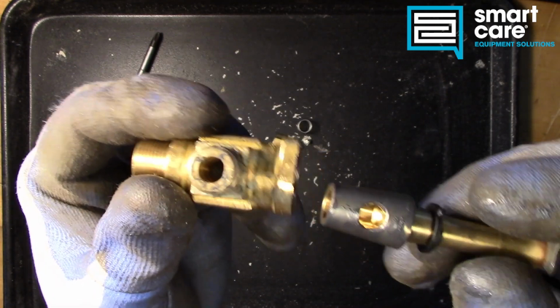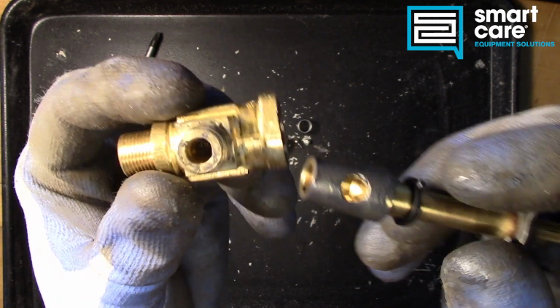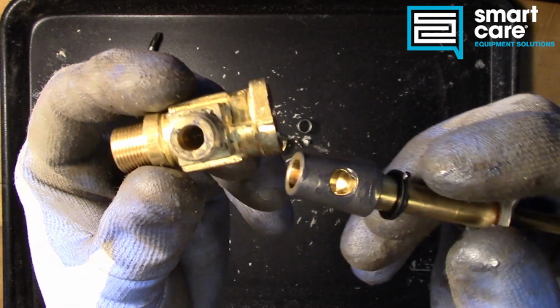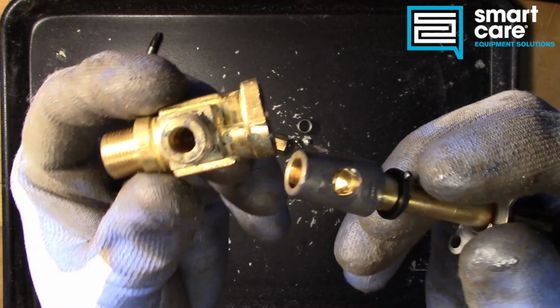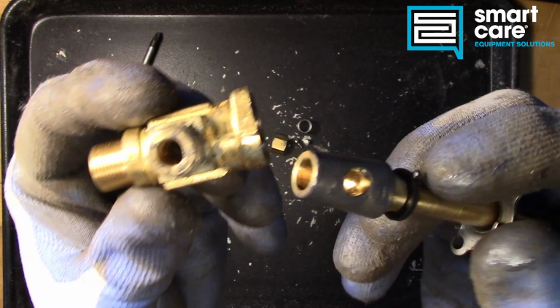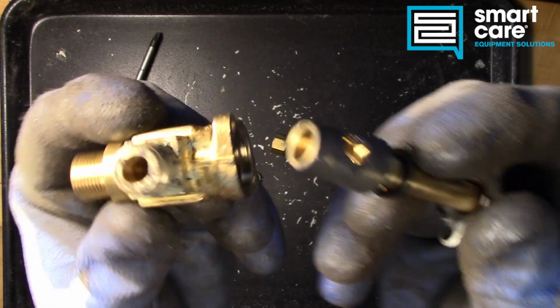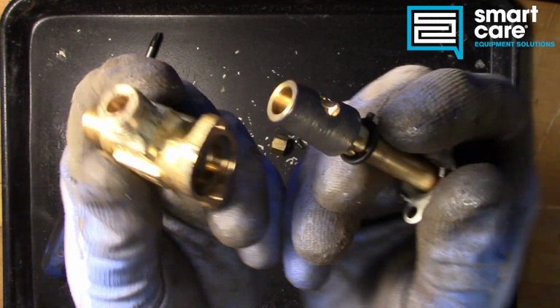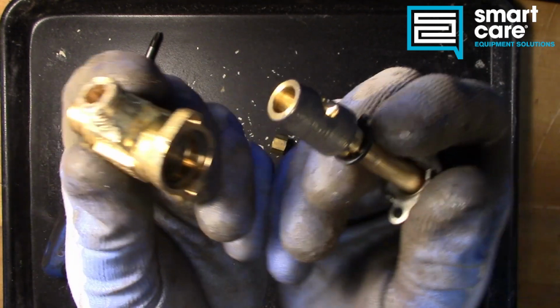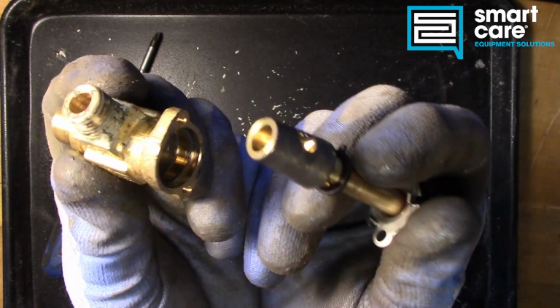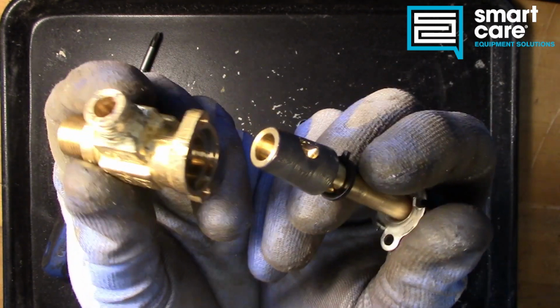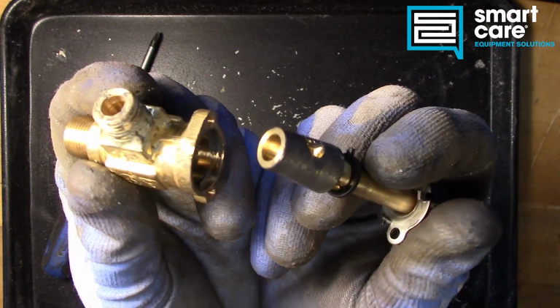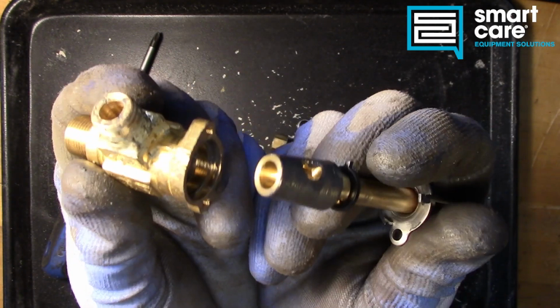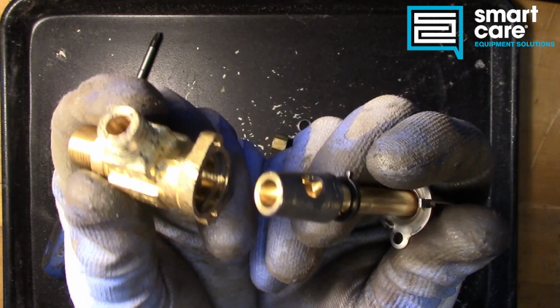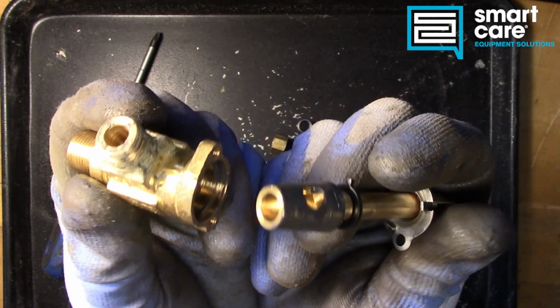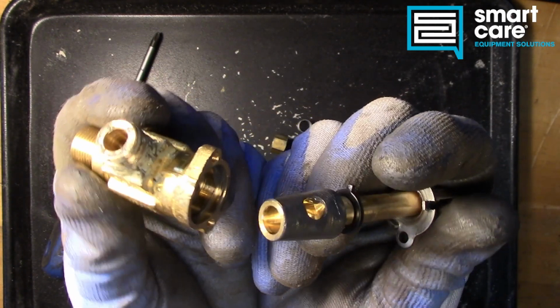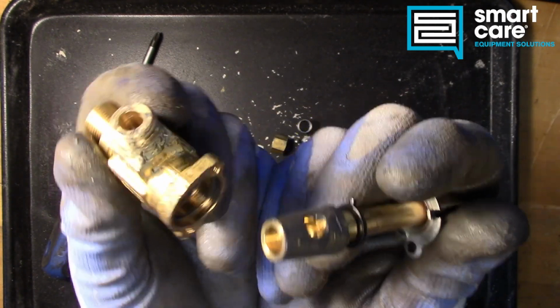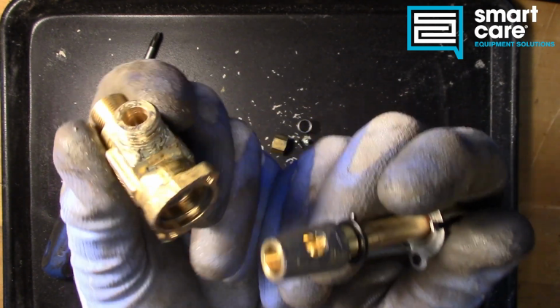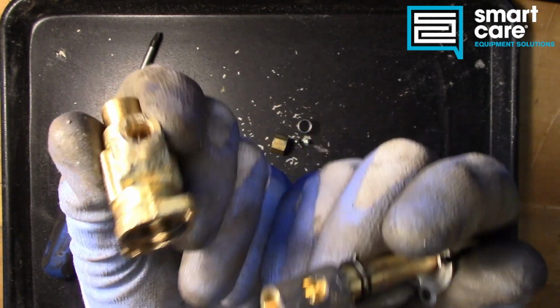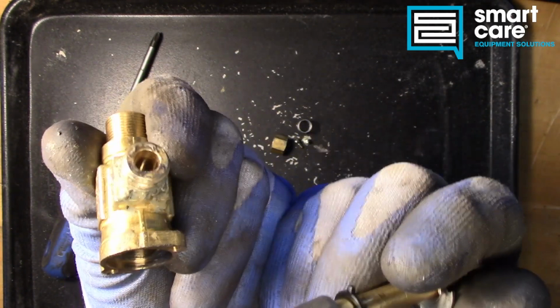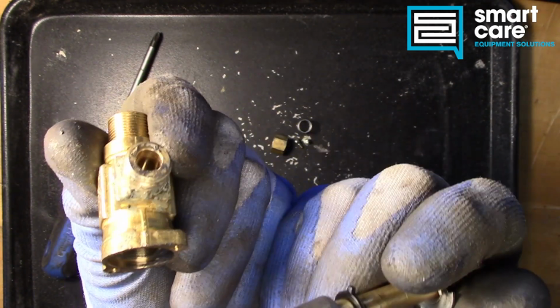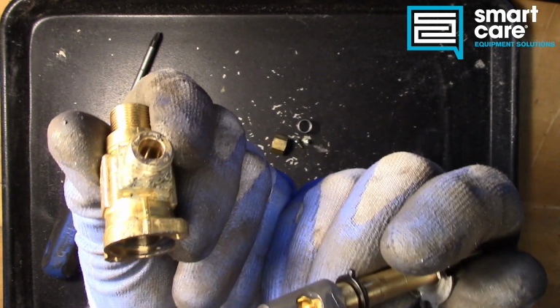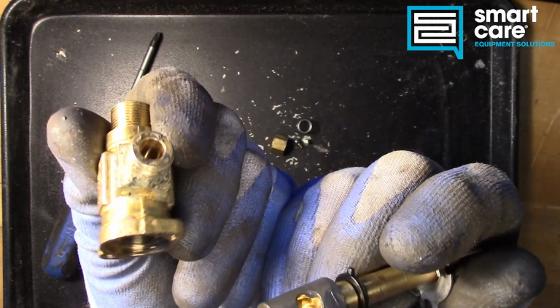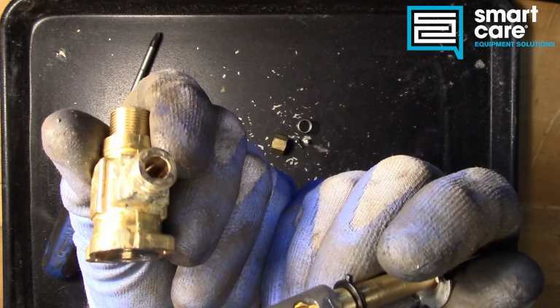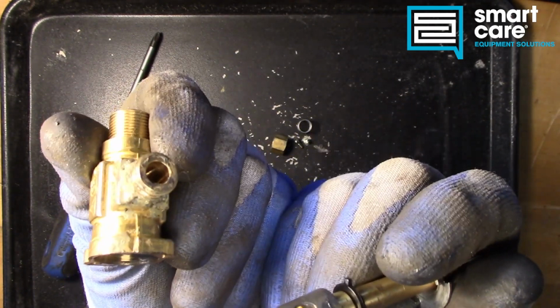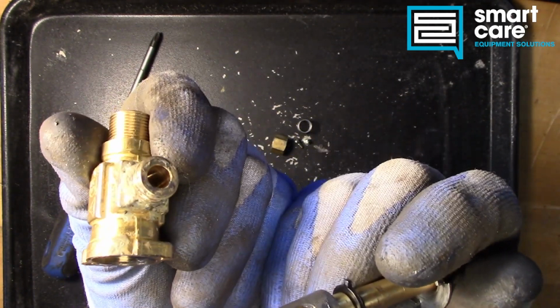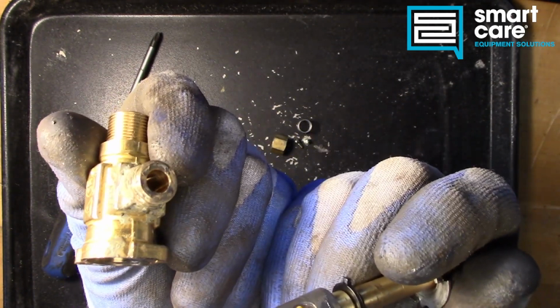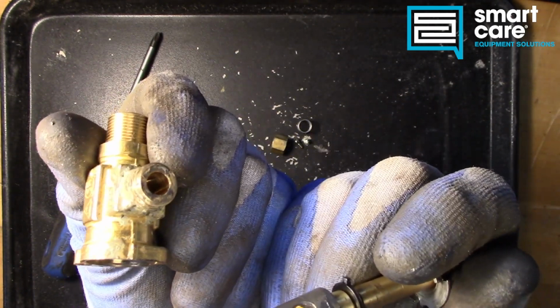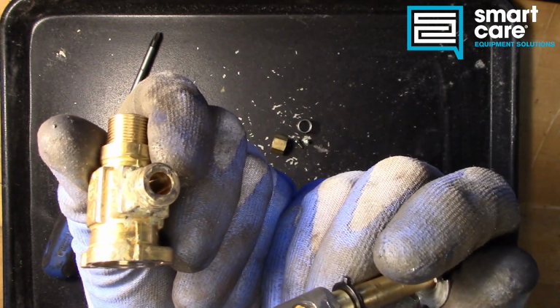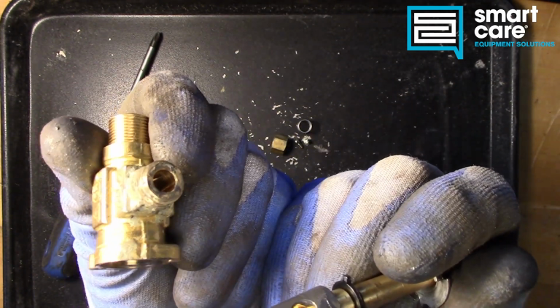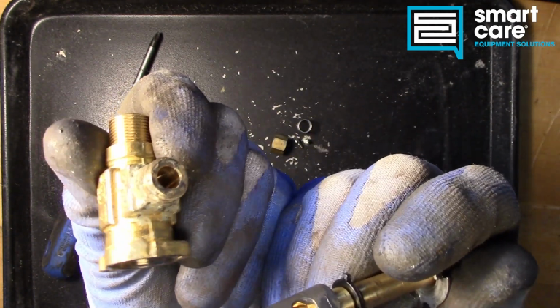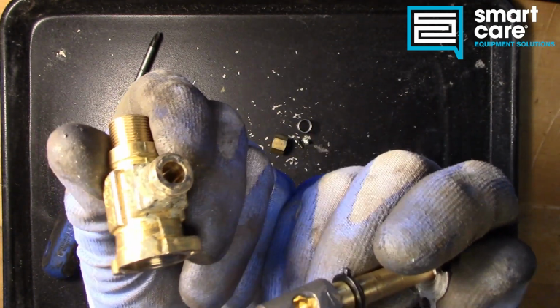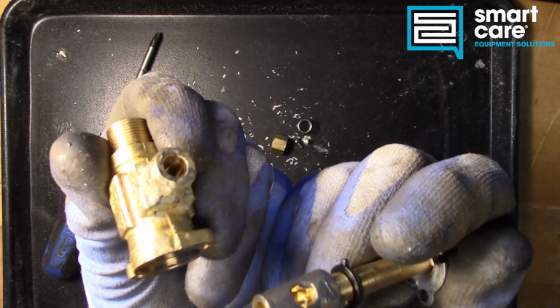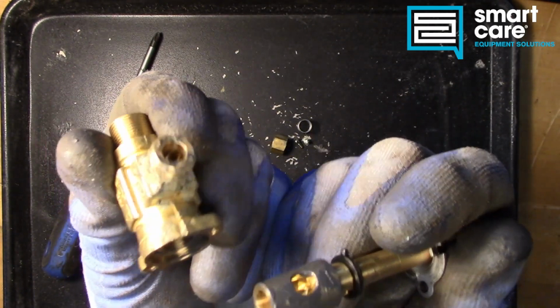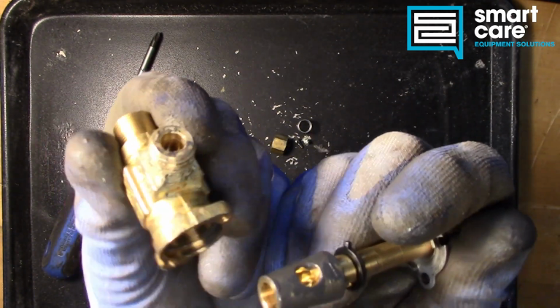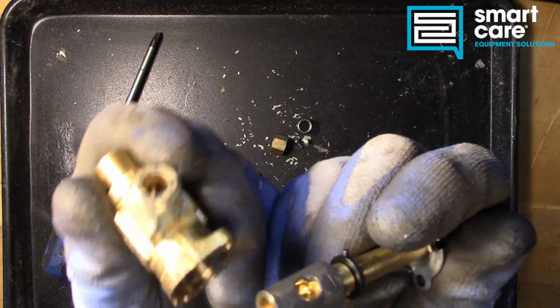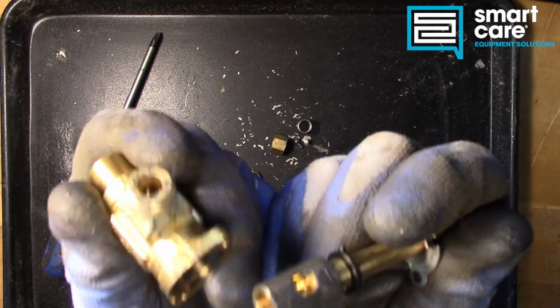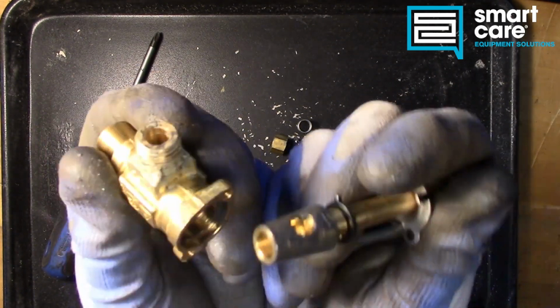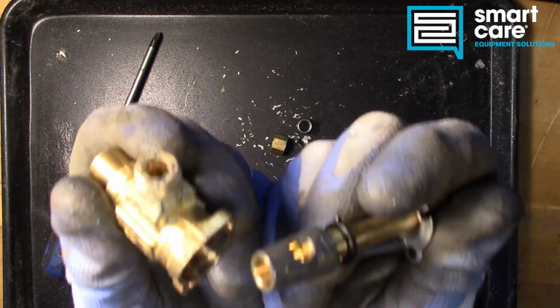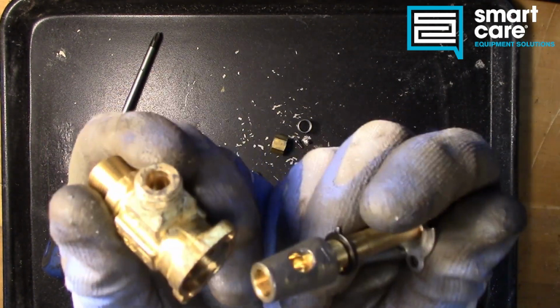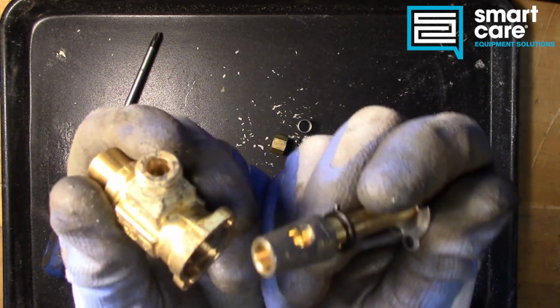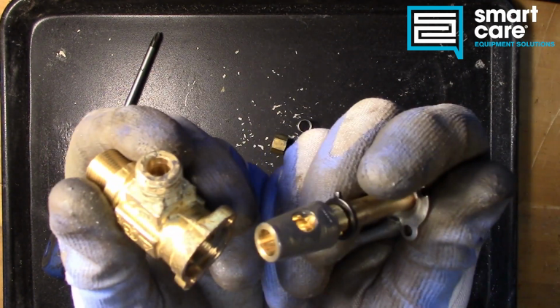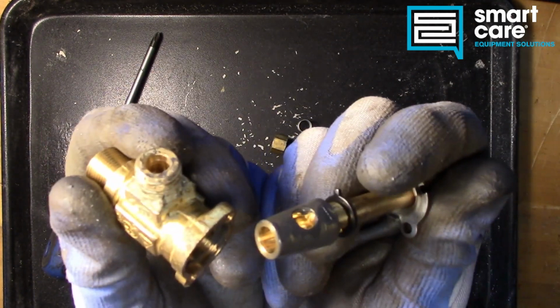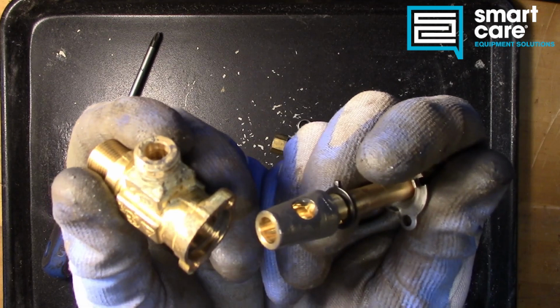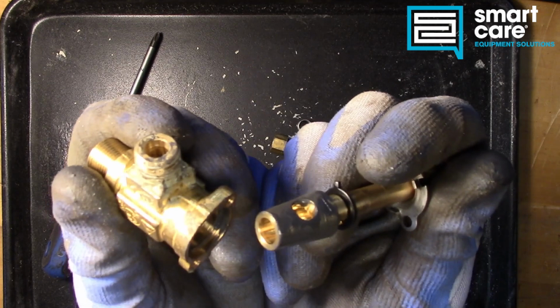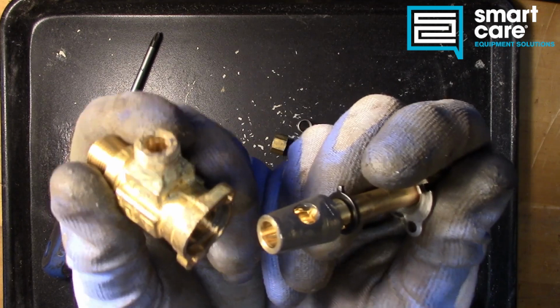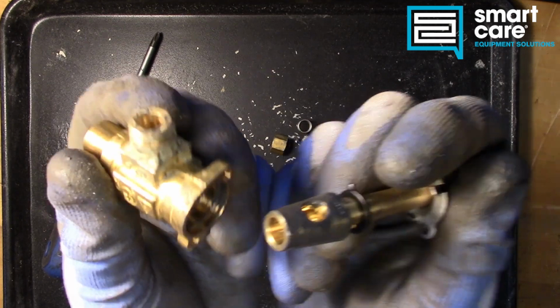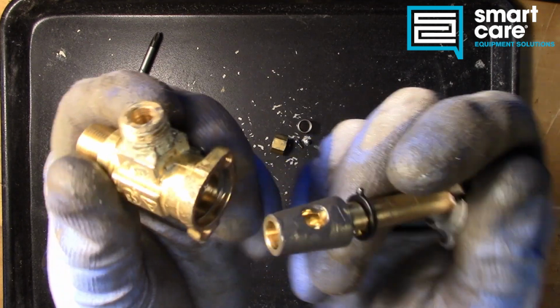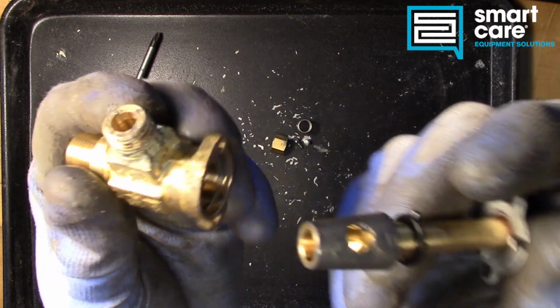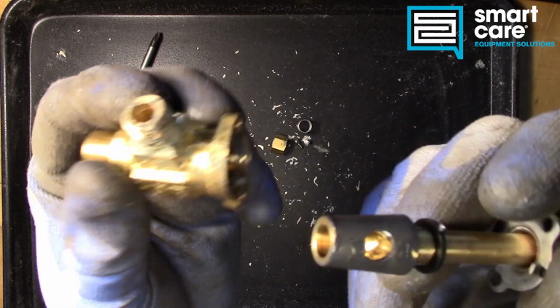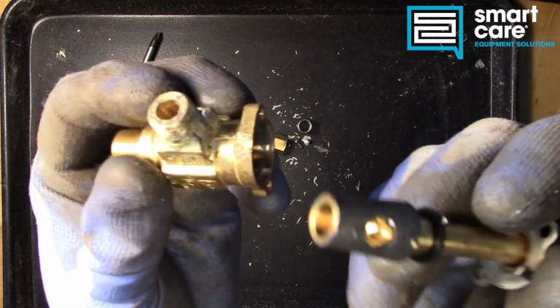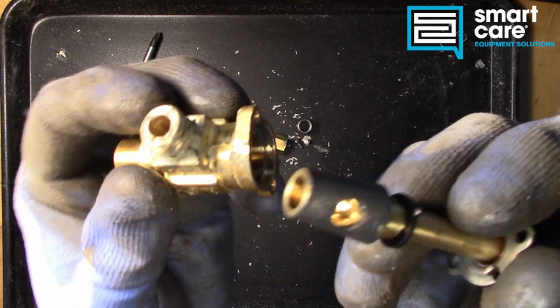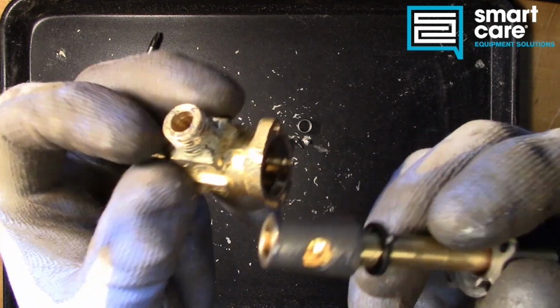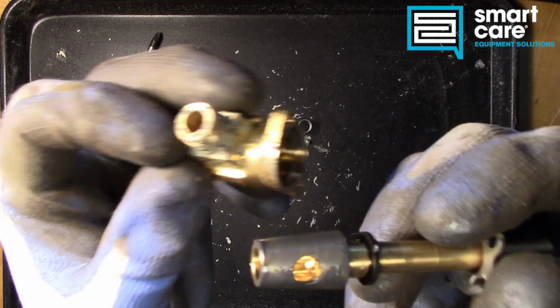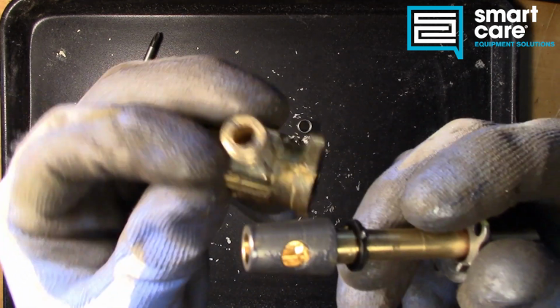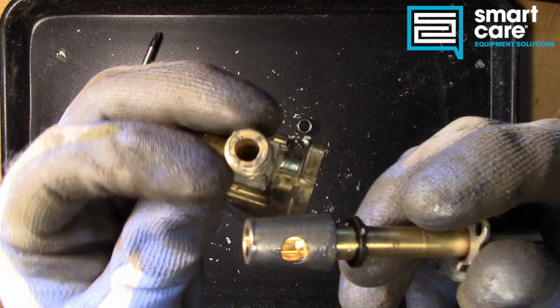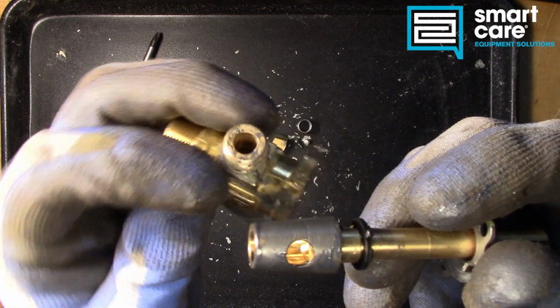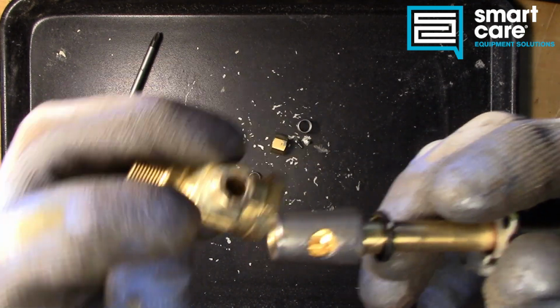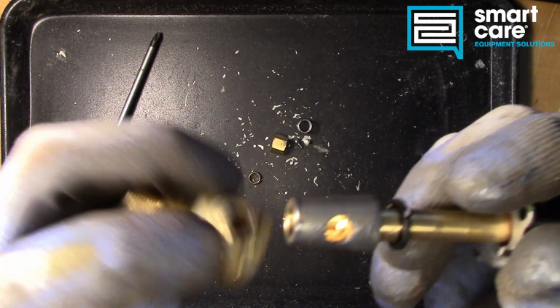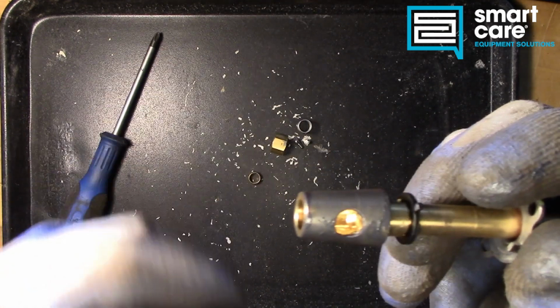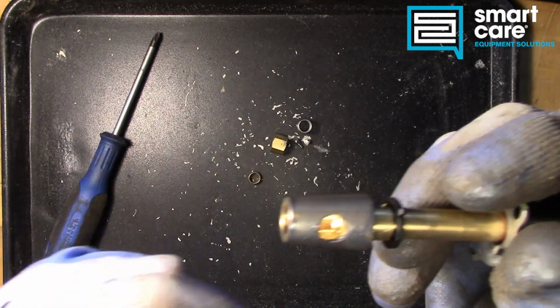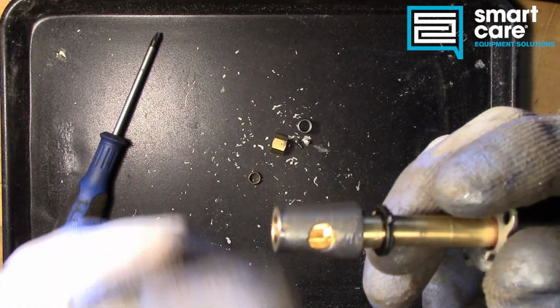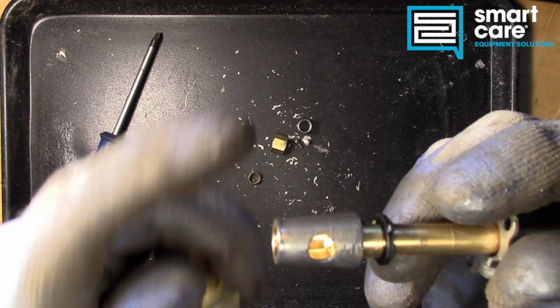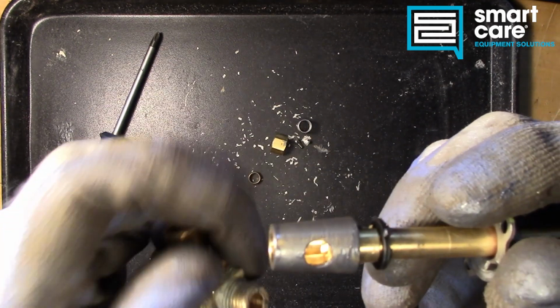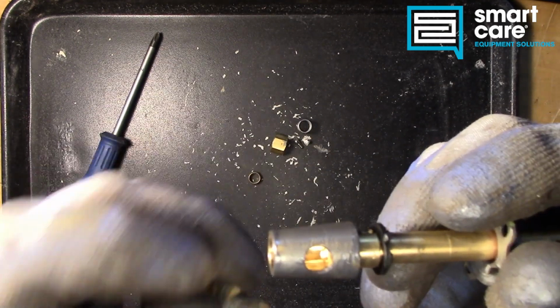So the valve itself is really simple, and it's pretty easy to maintain as long as you have the right grease and the right solvents to clean with.